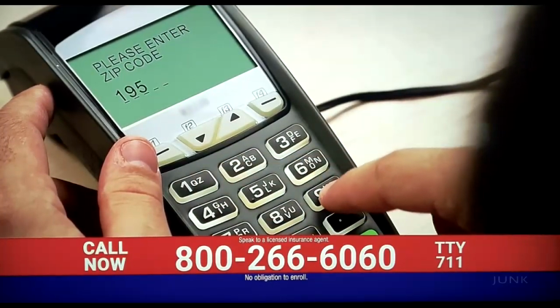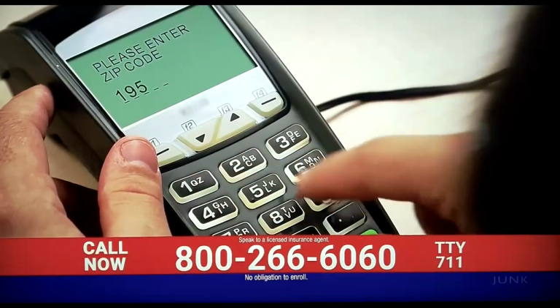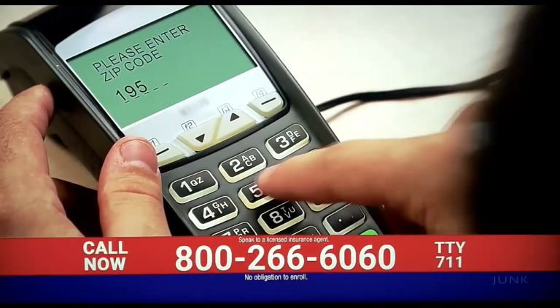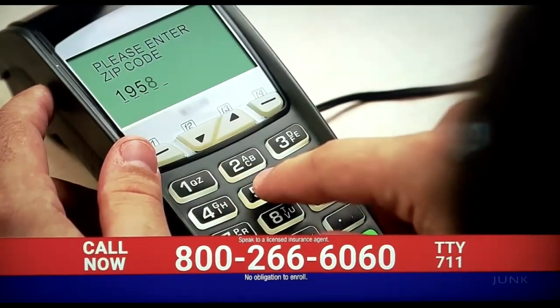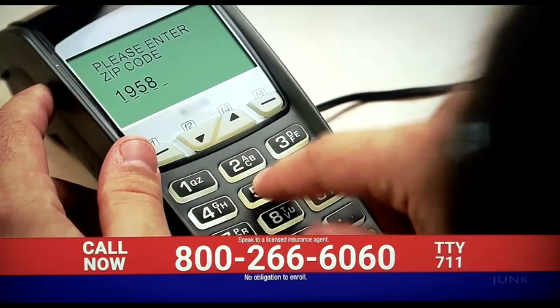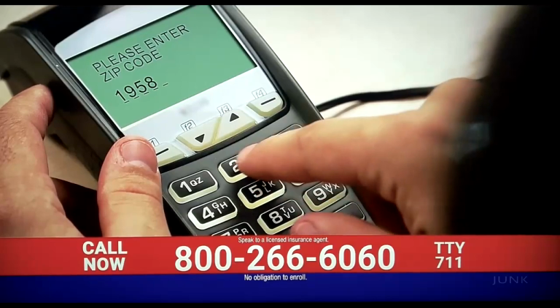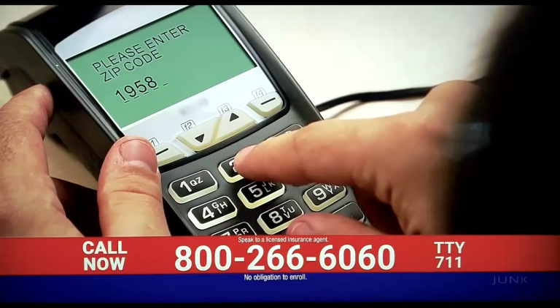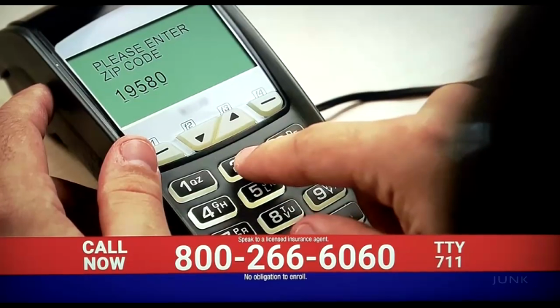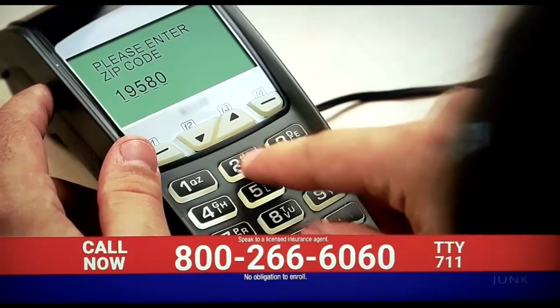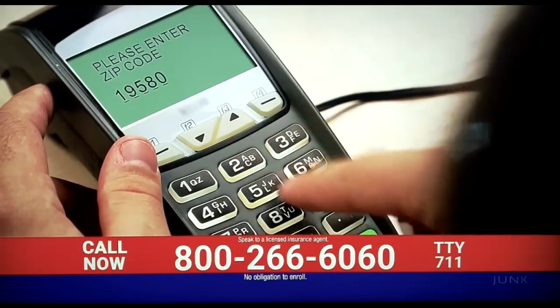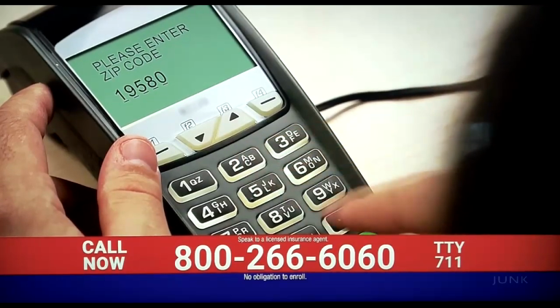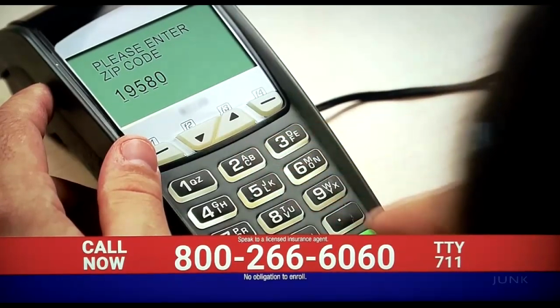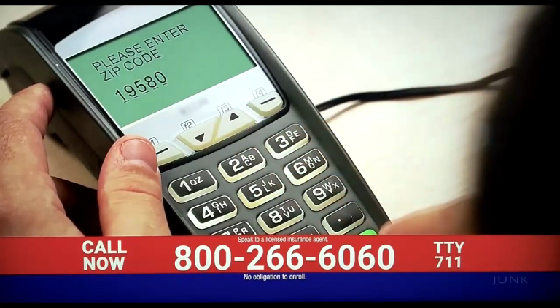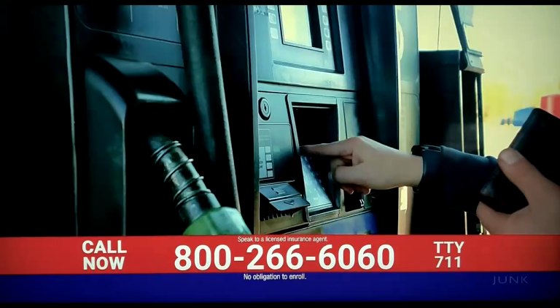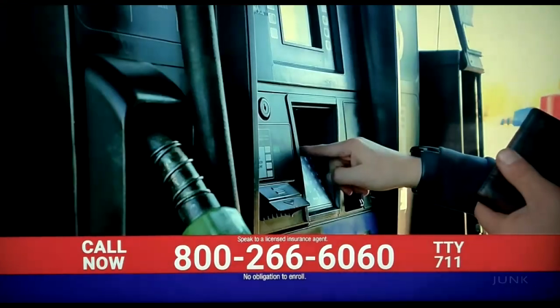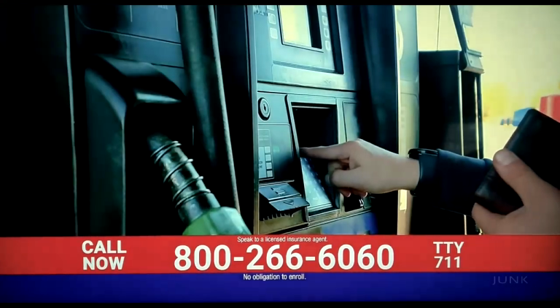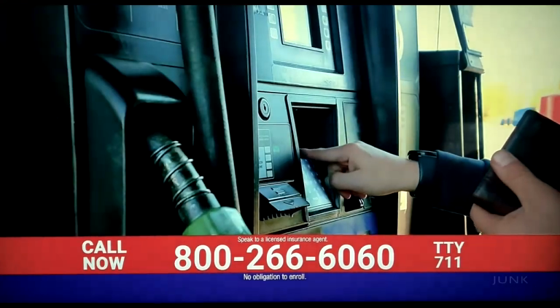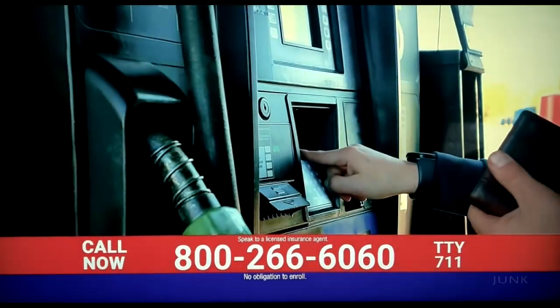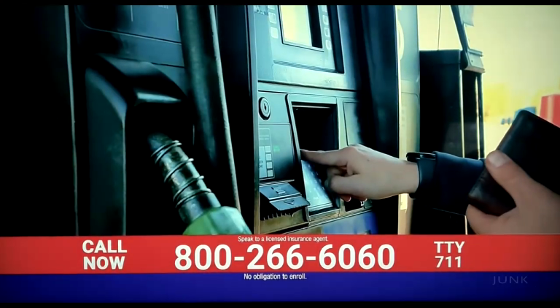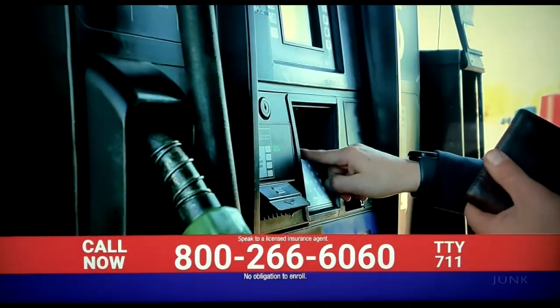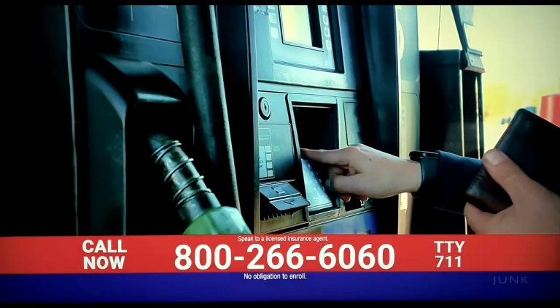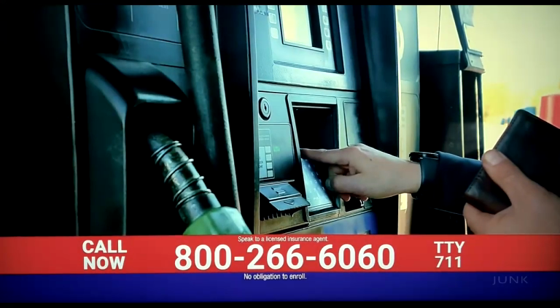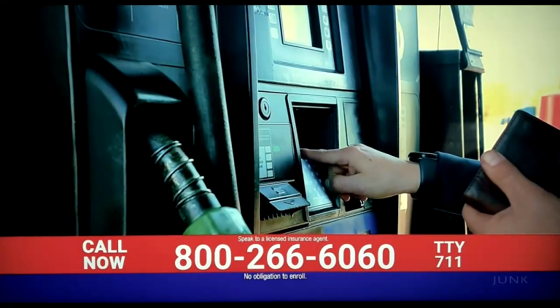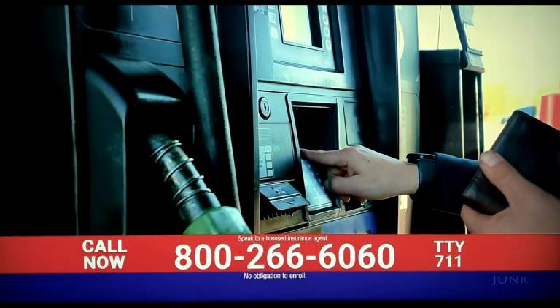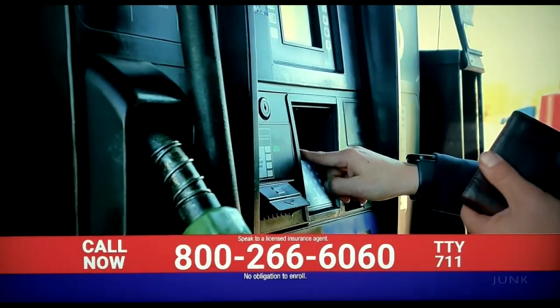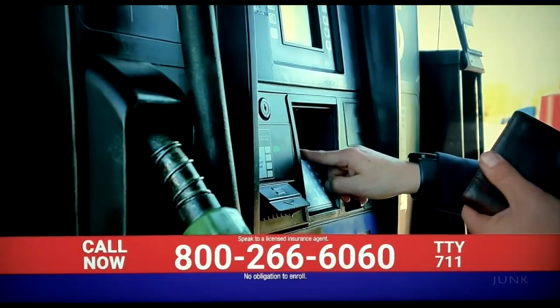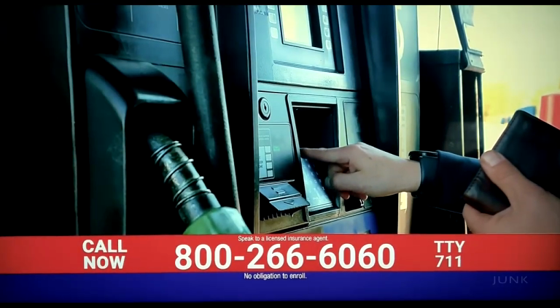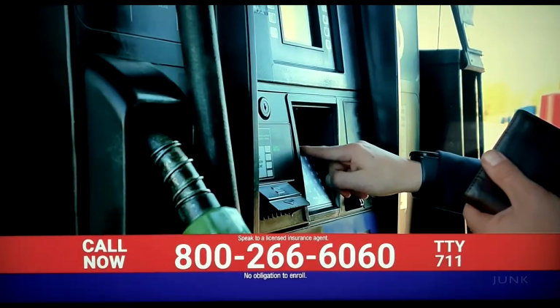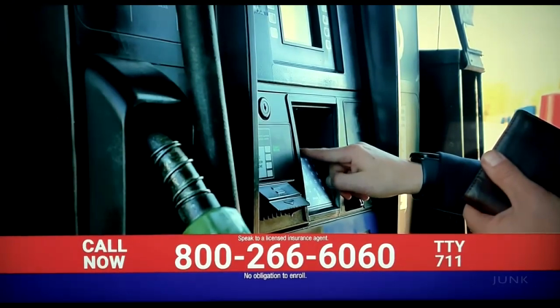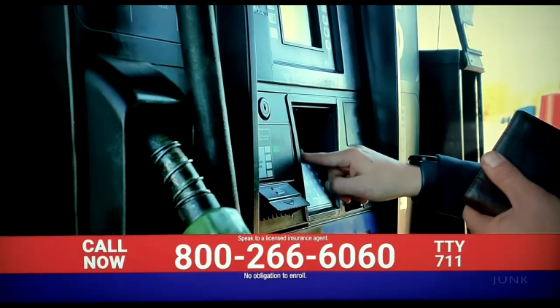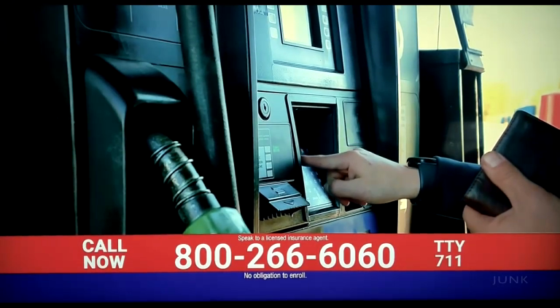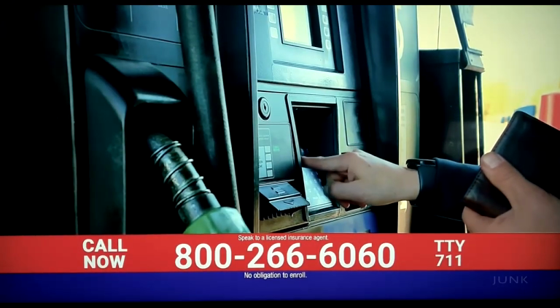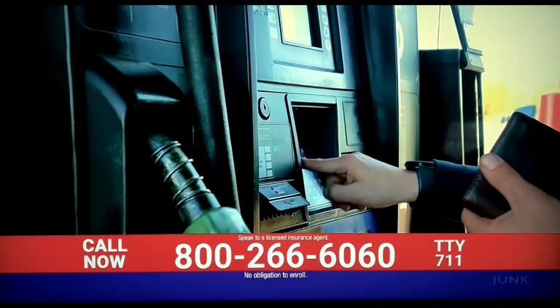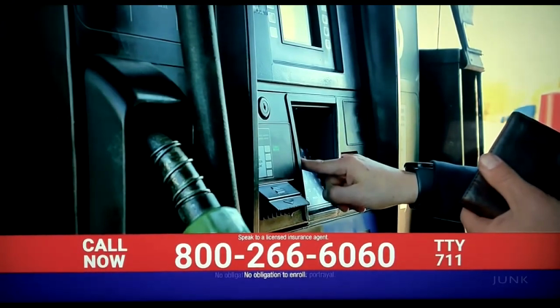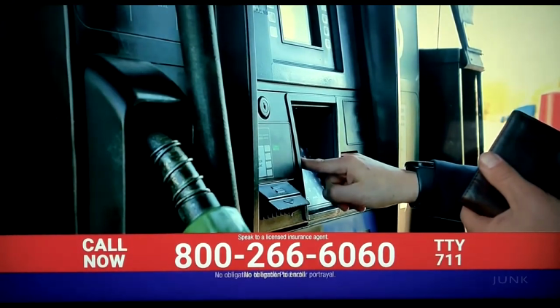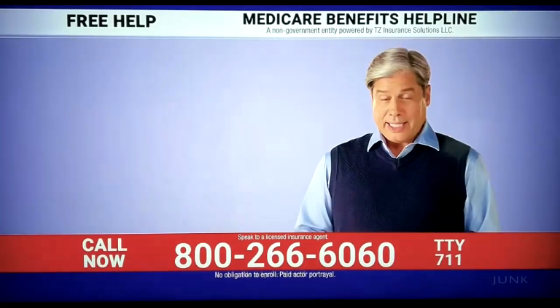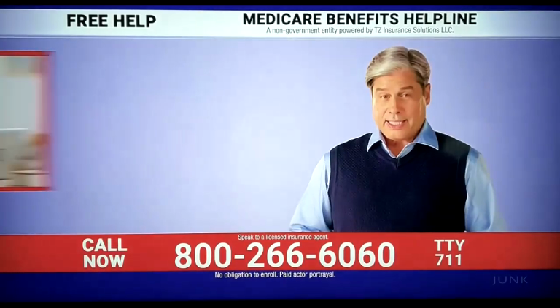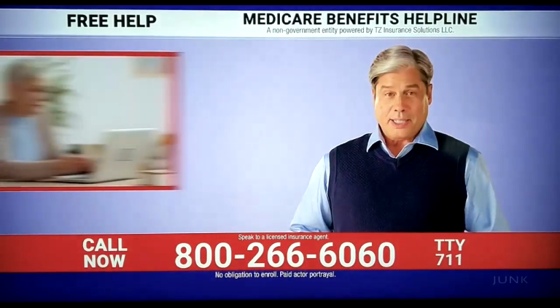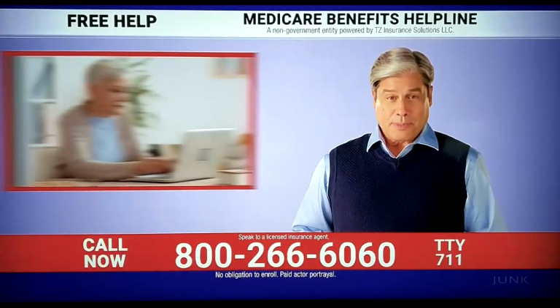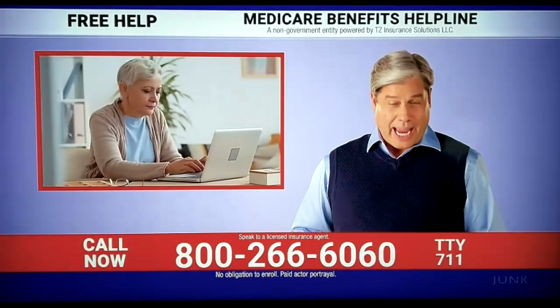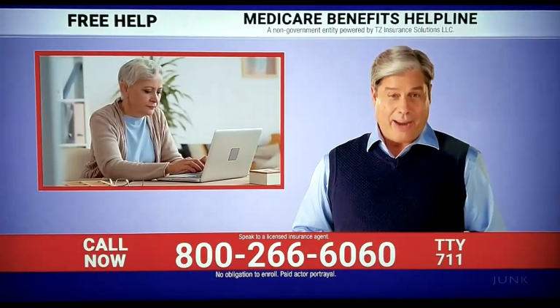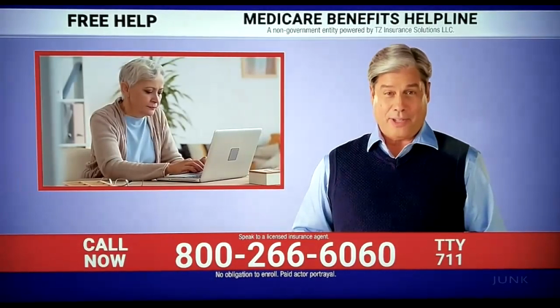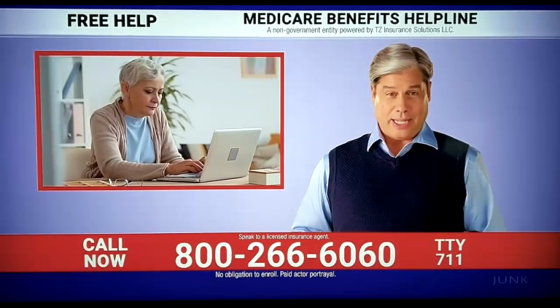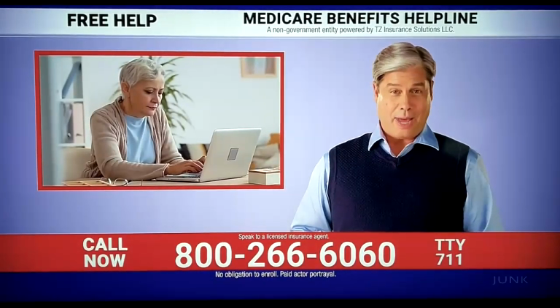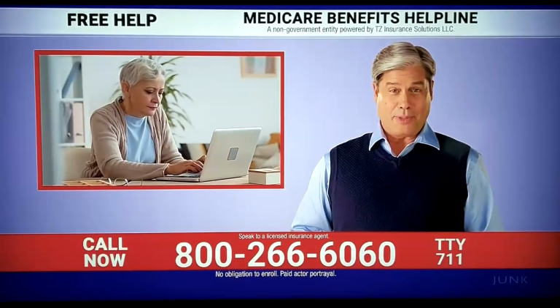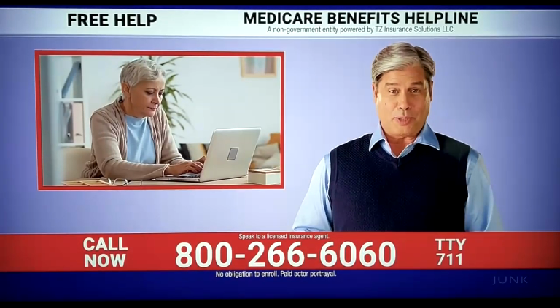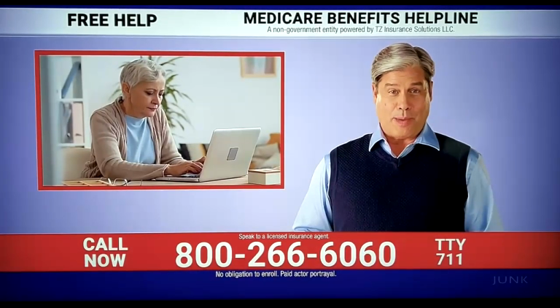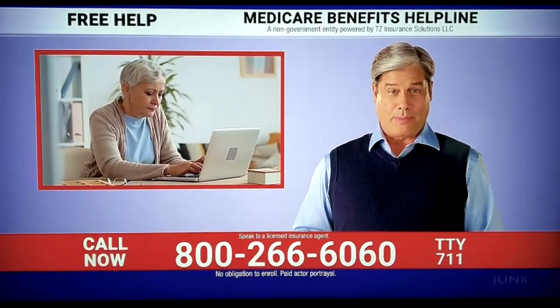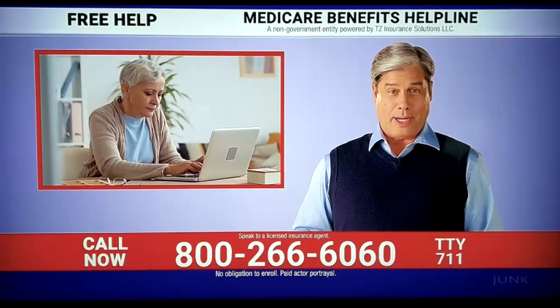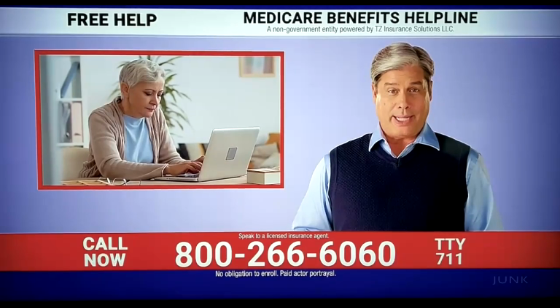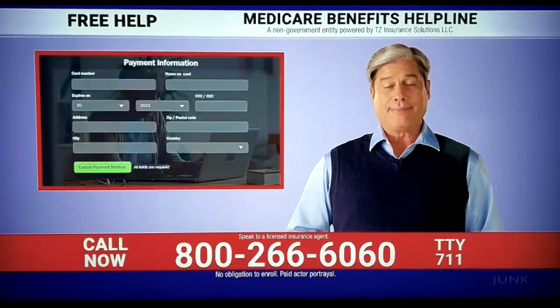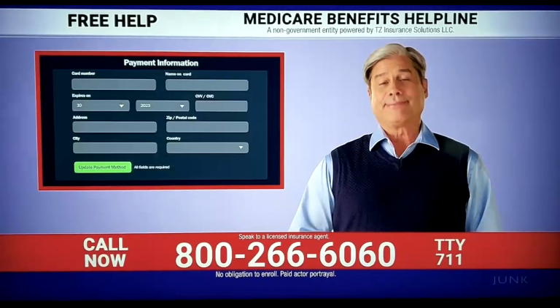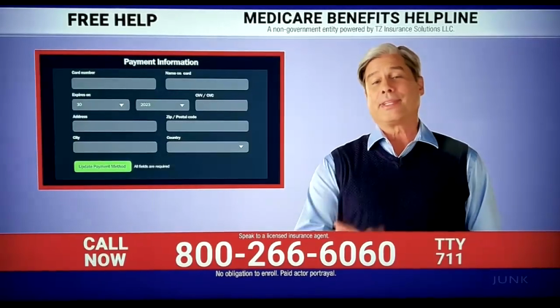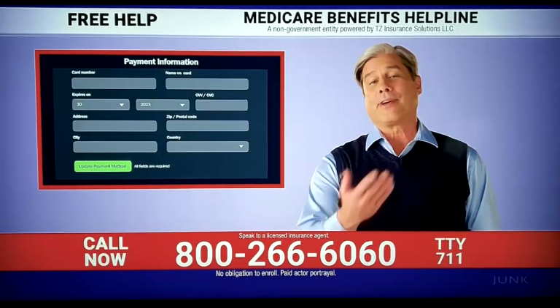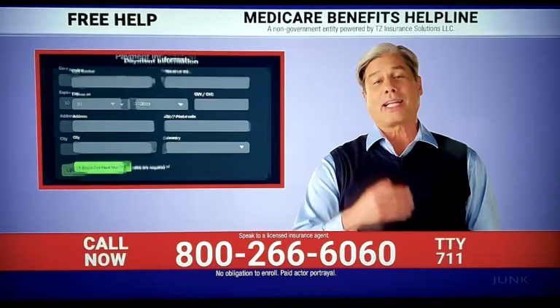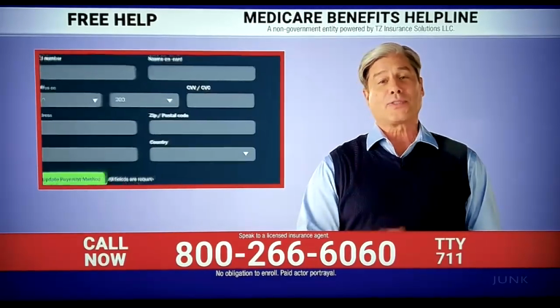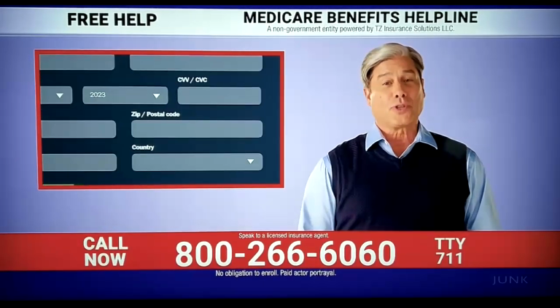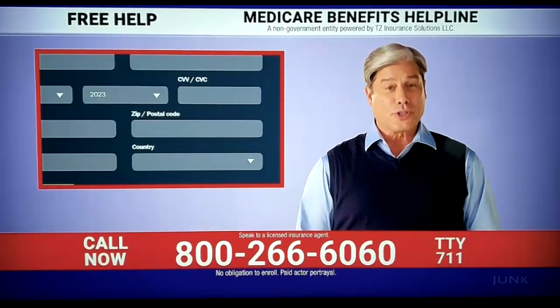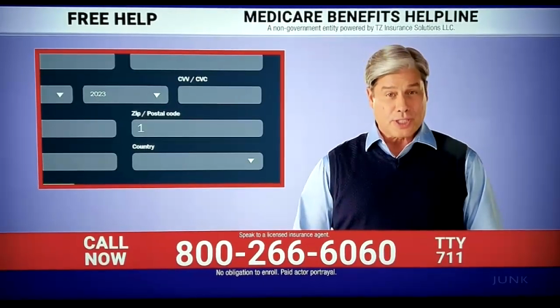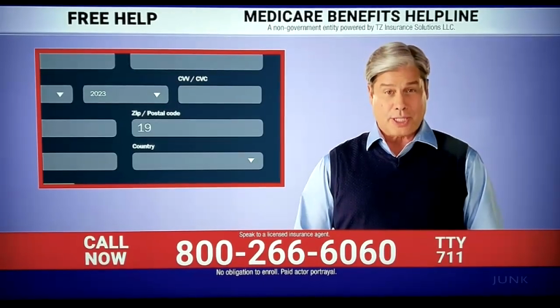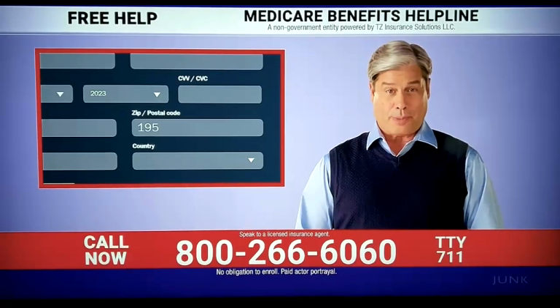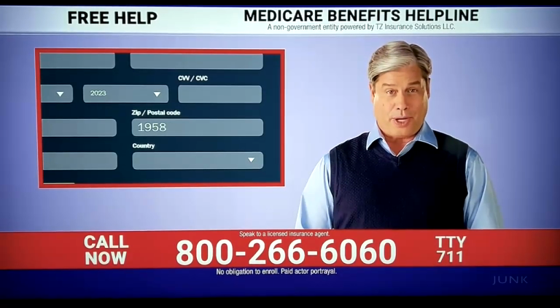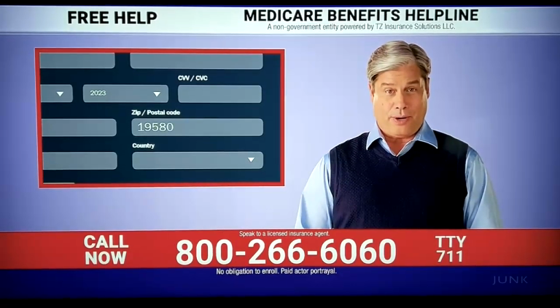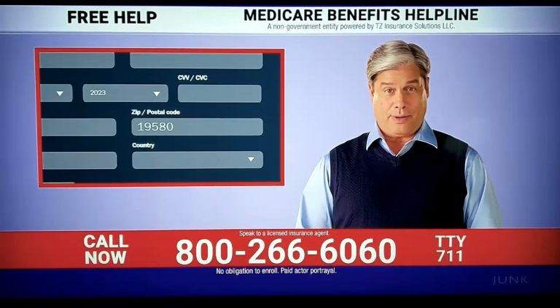Every day, no matter where you go, it seems every time you spend money, you're asked for your zip code.